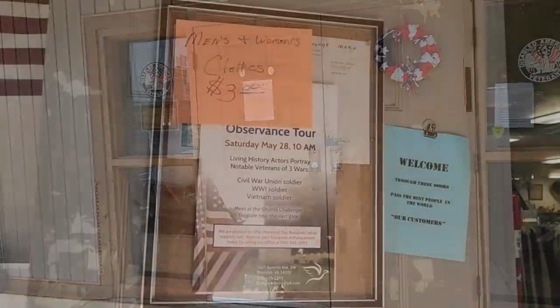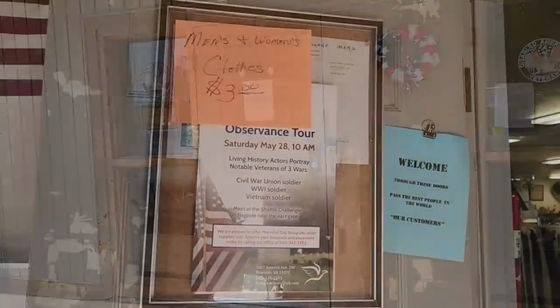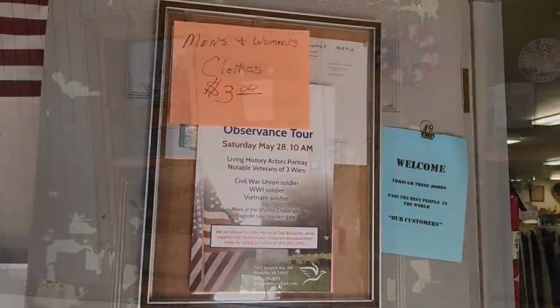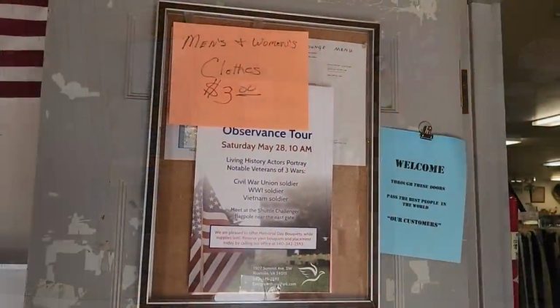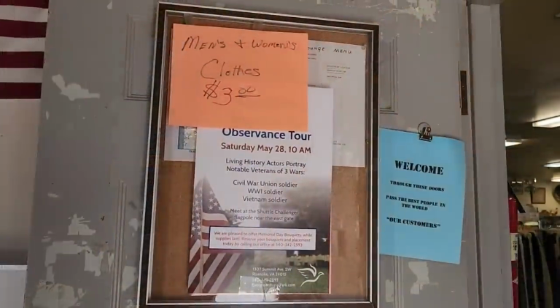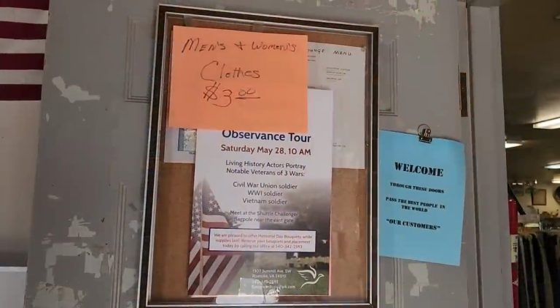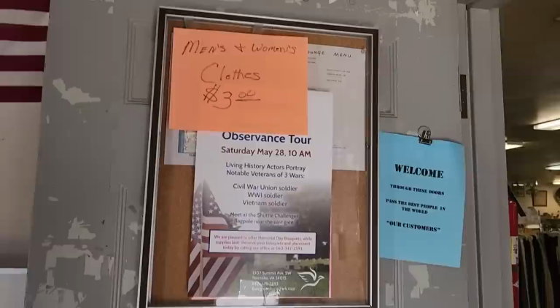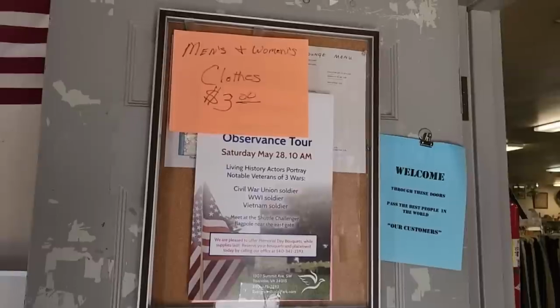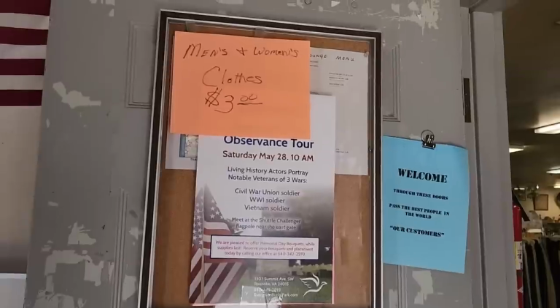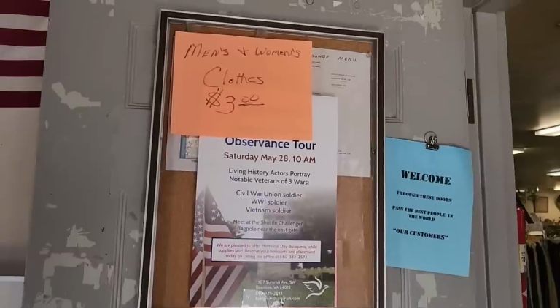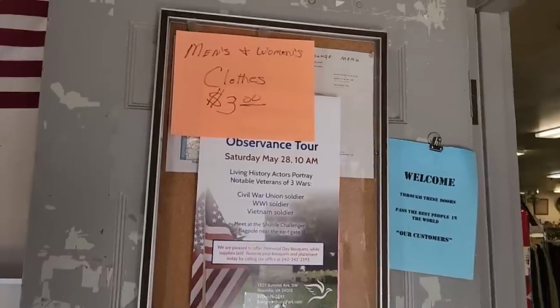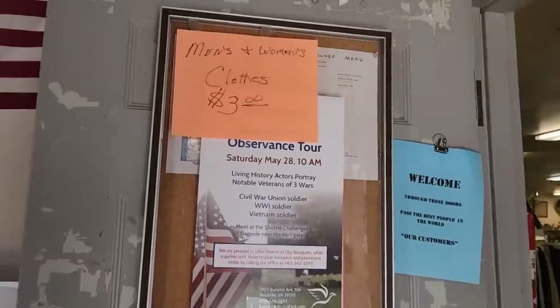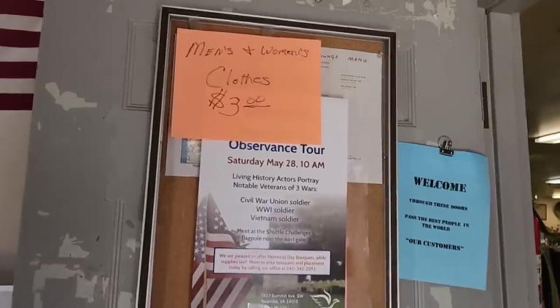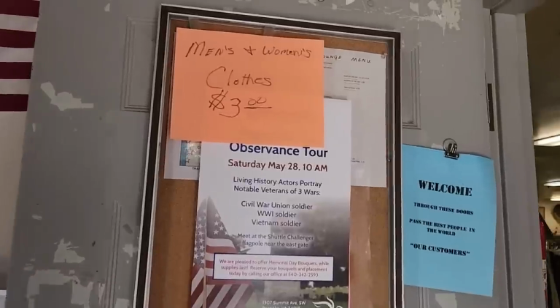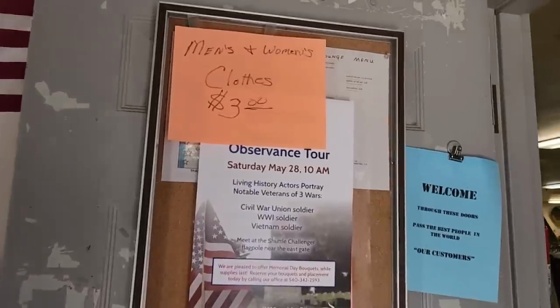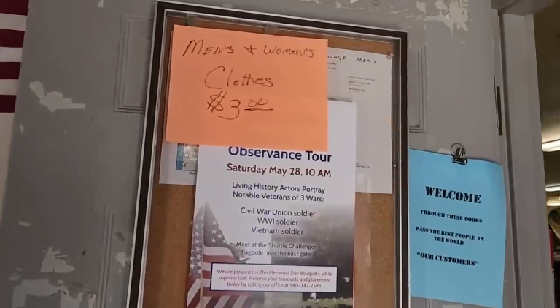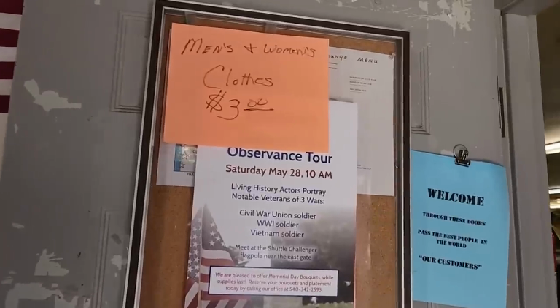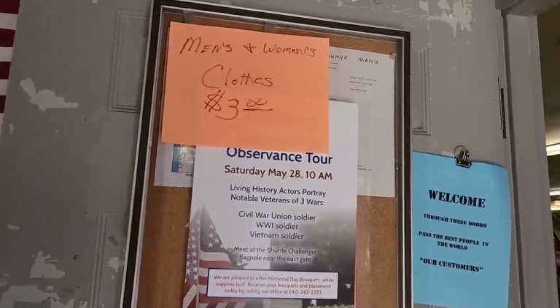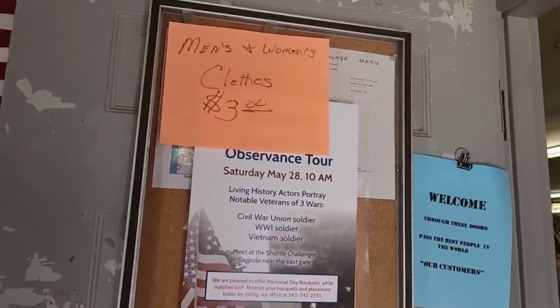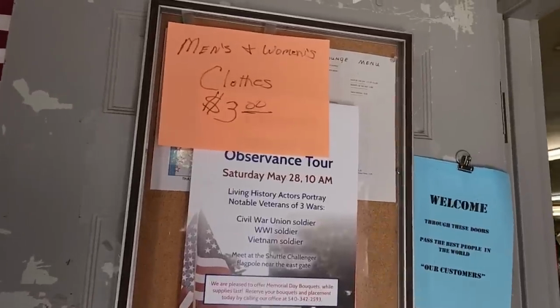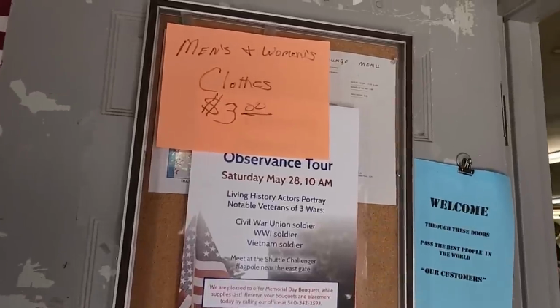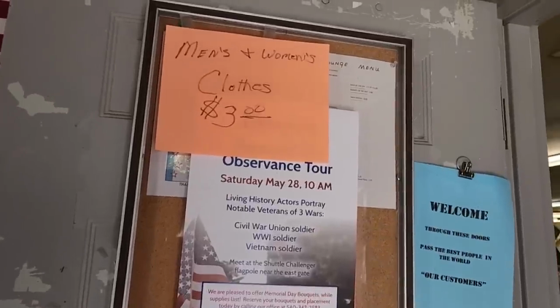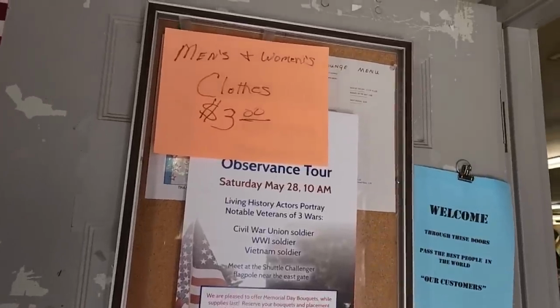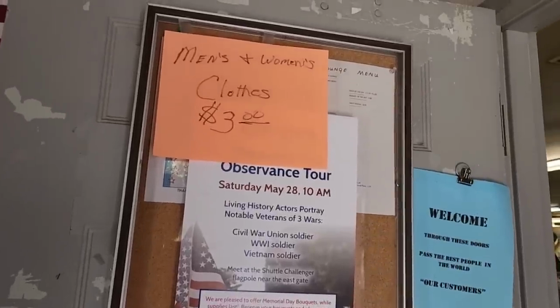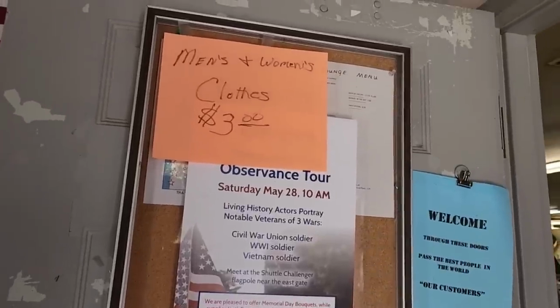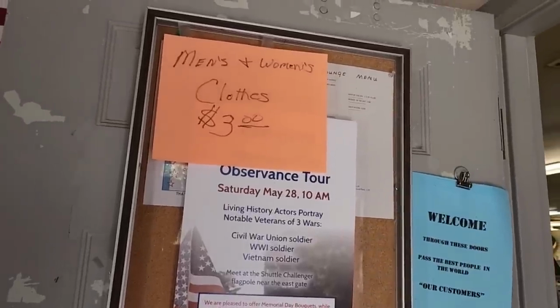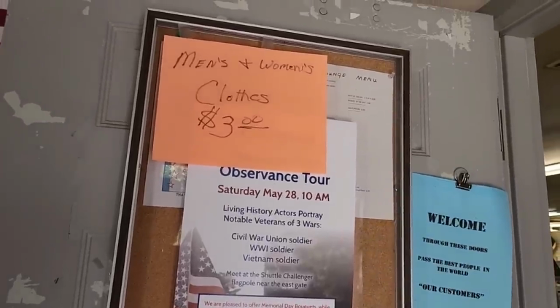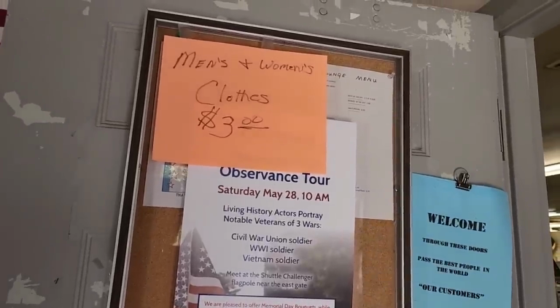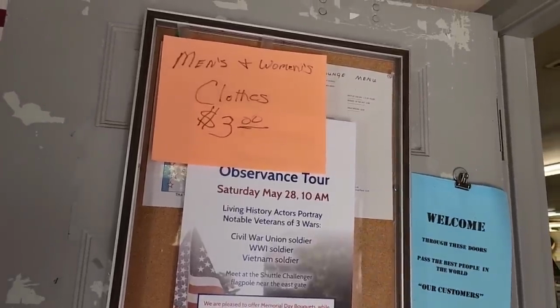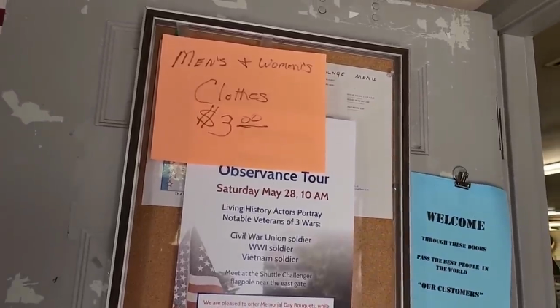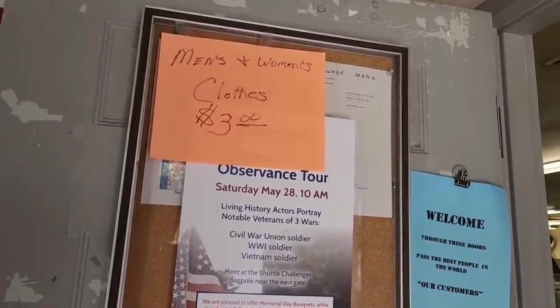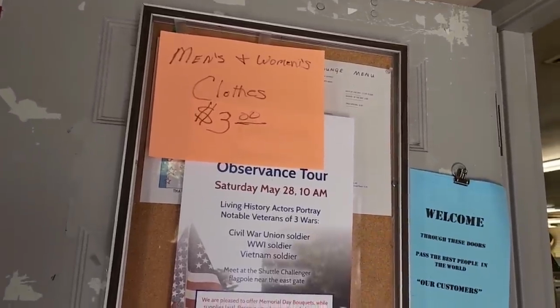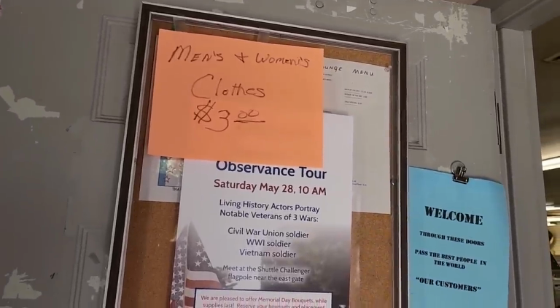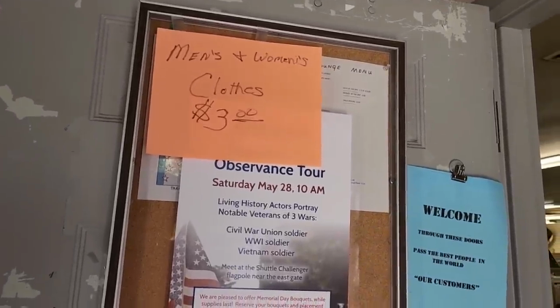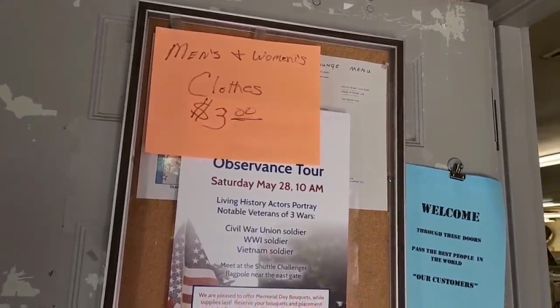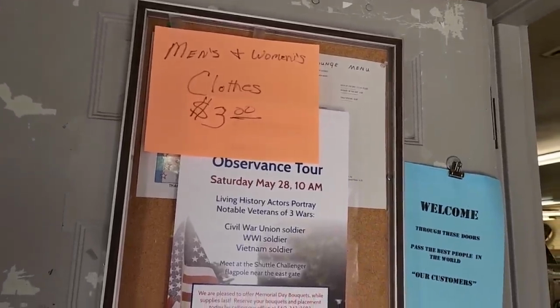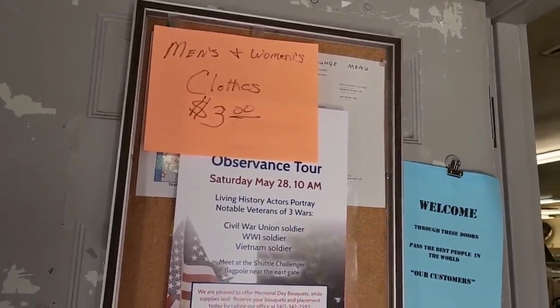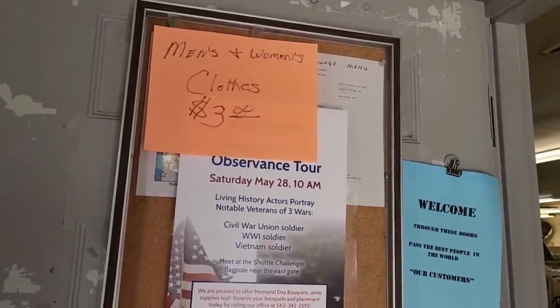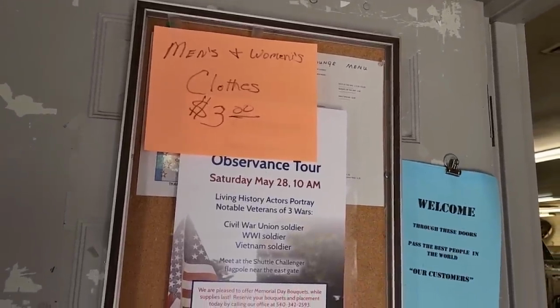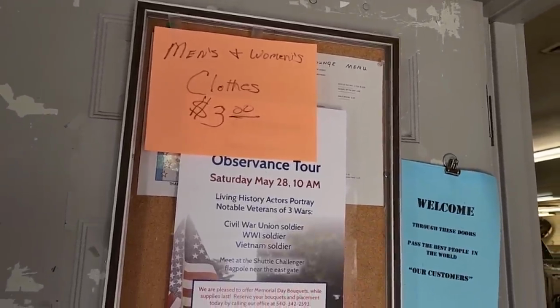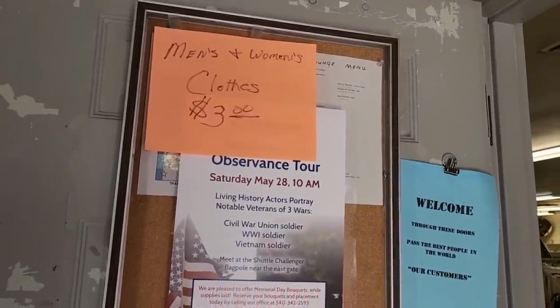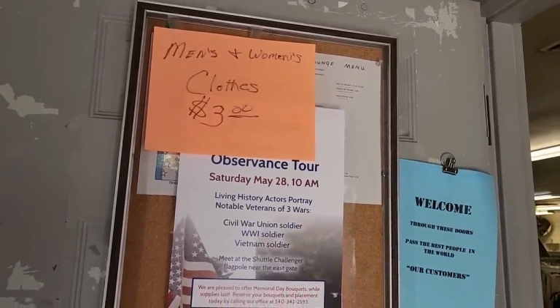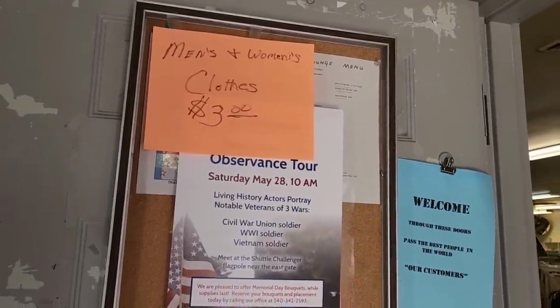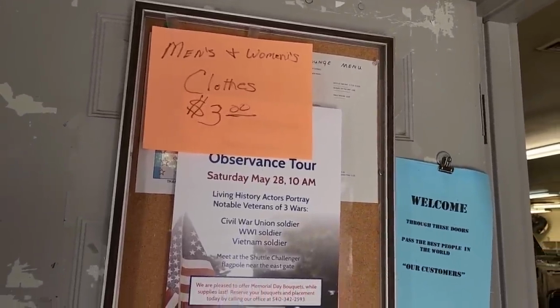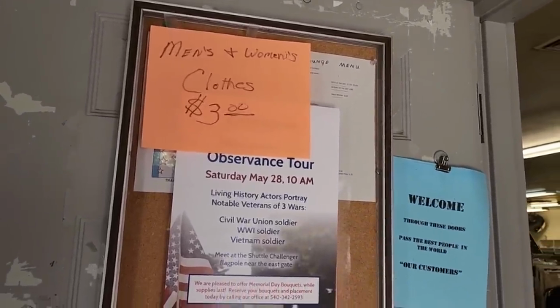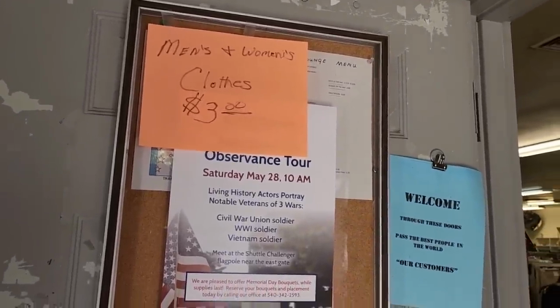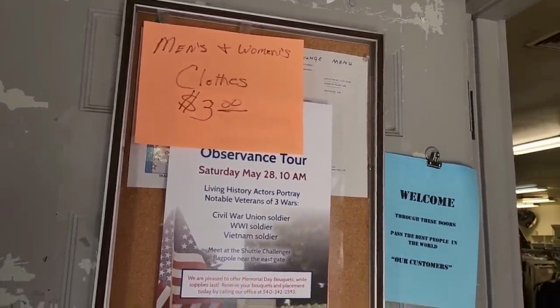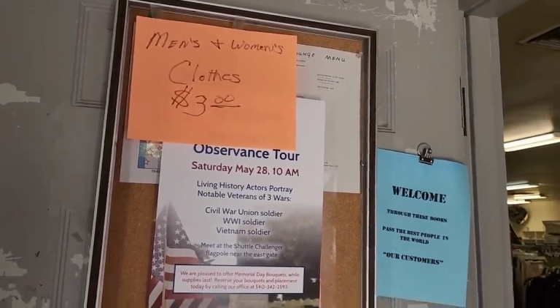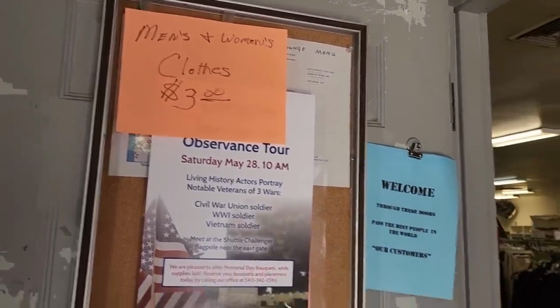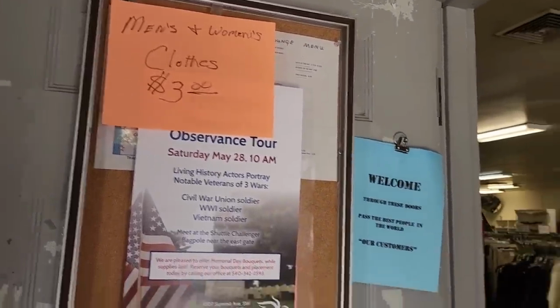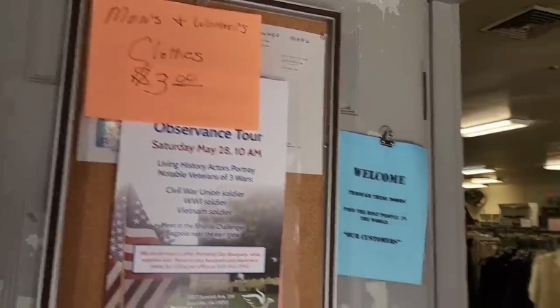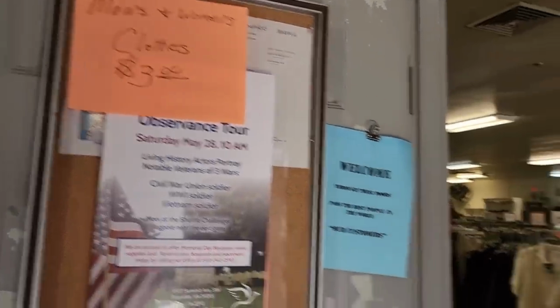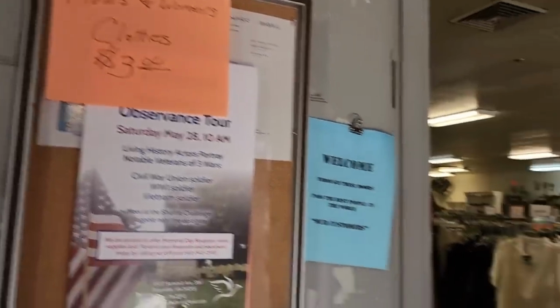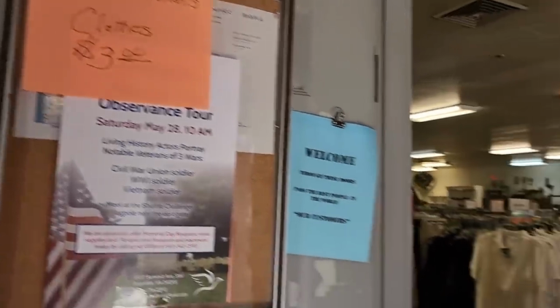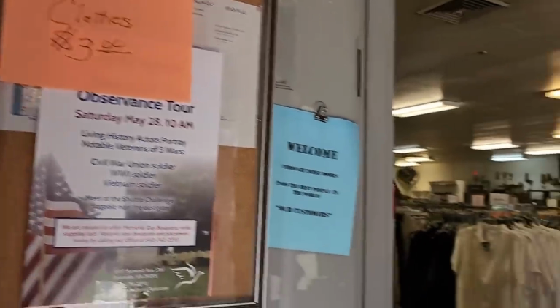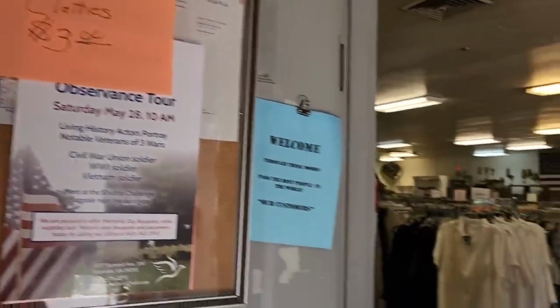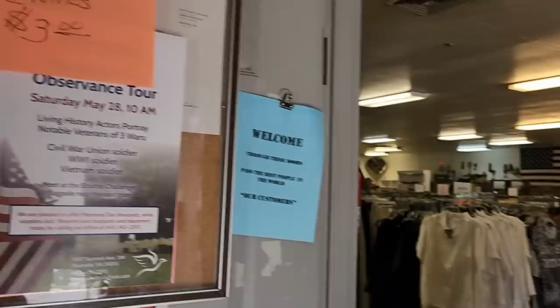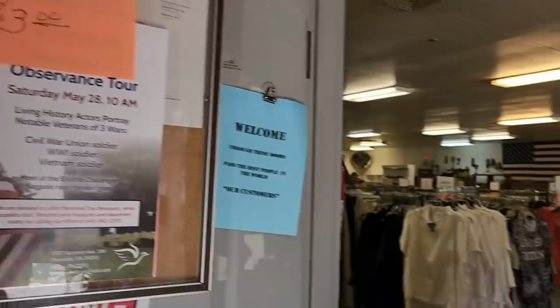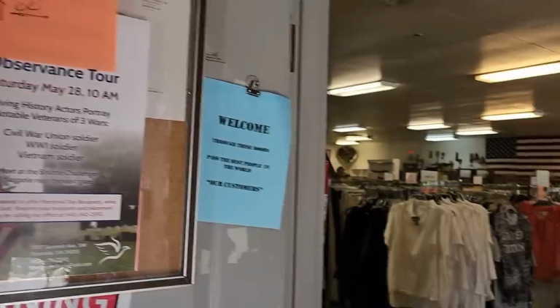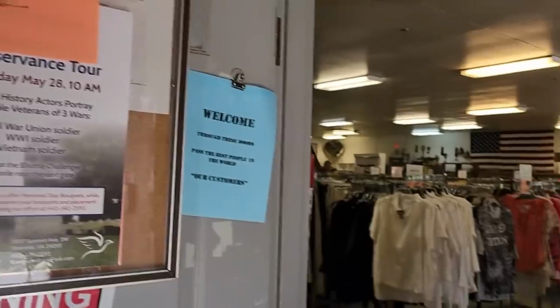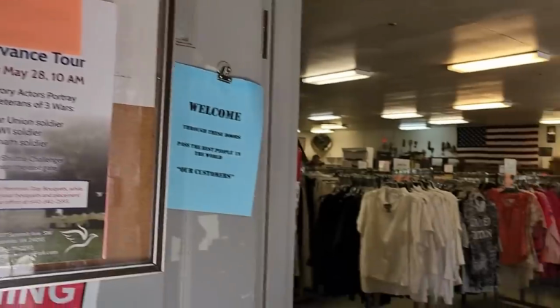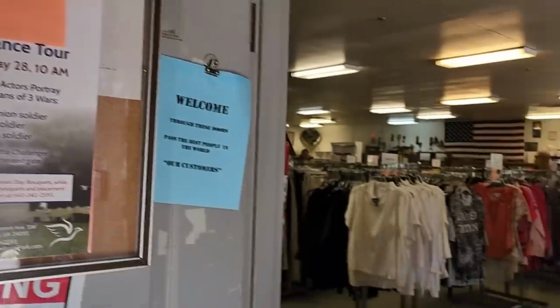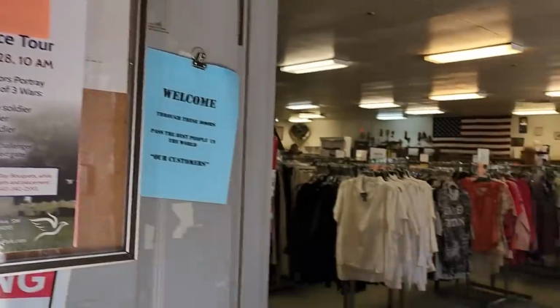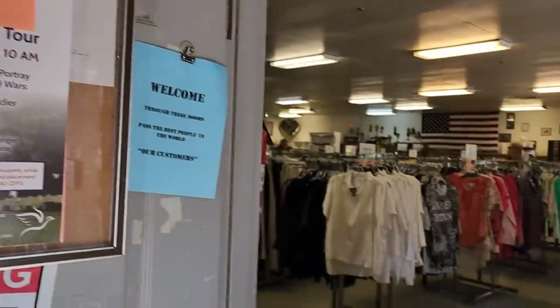They have all their clothes on sale for $3. It's really good. Alright, see you later.